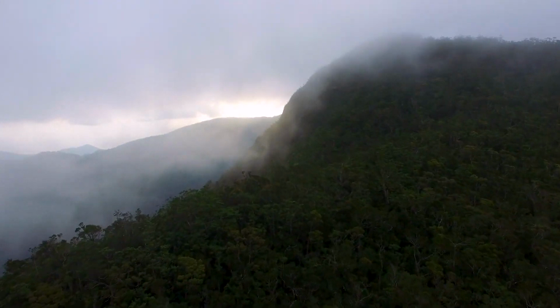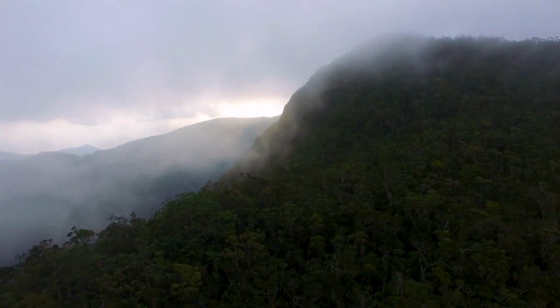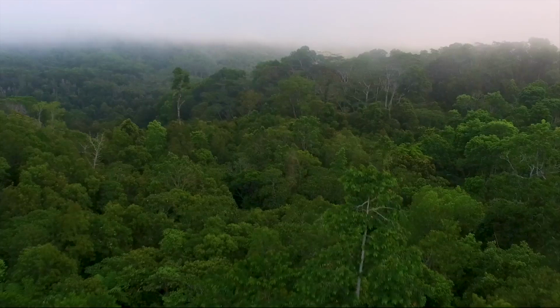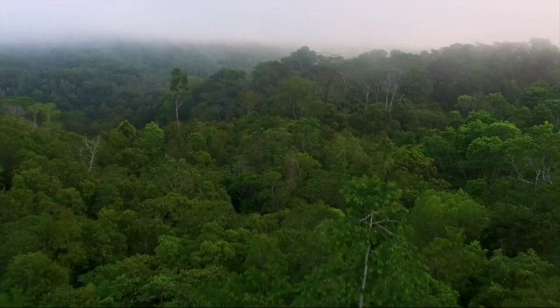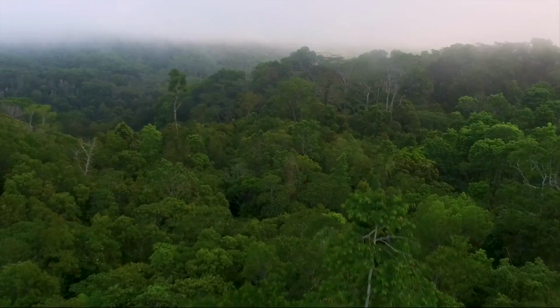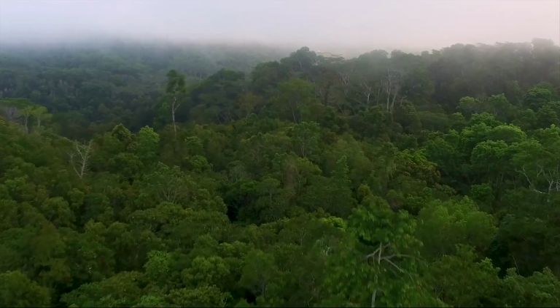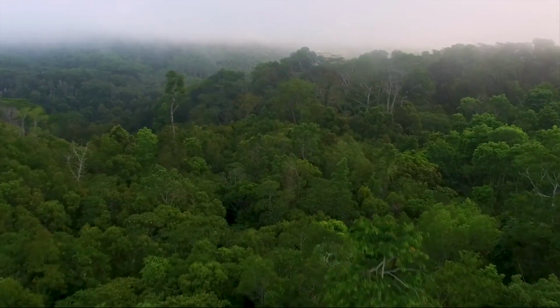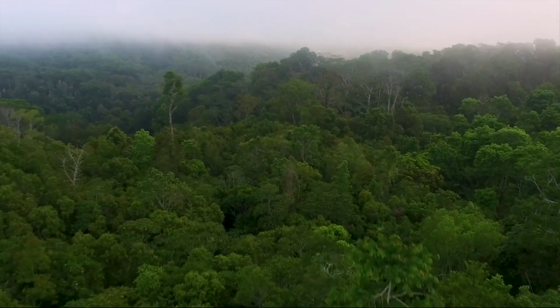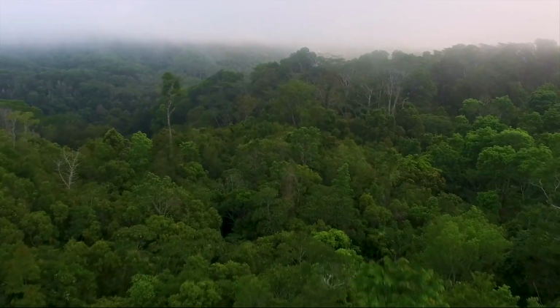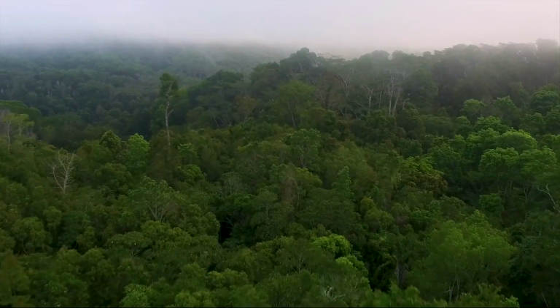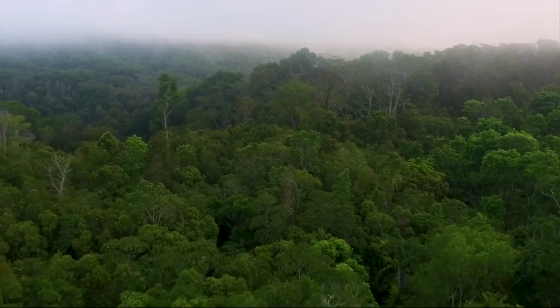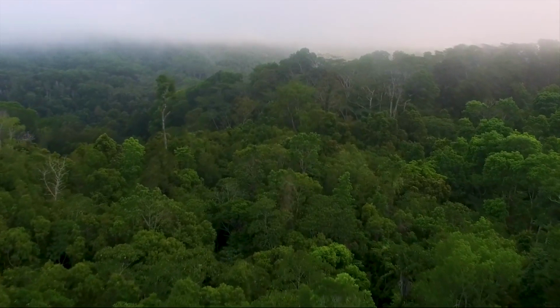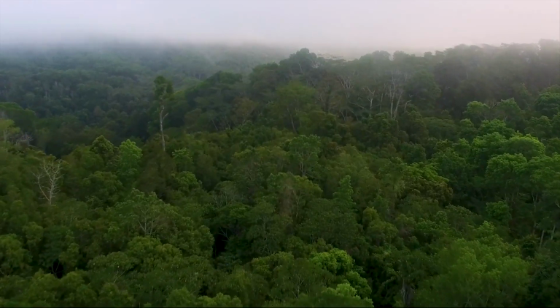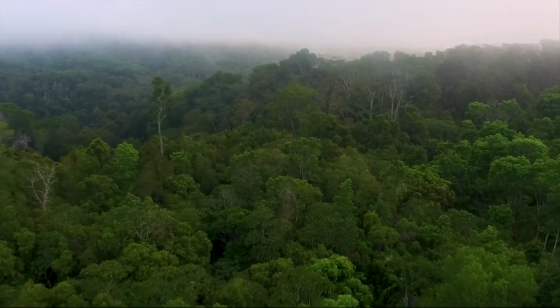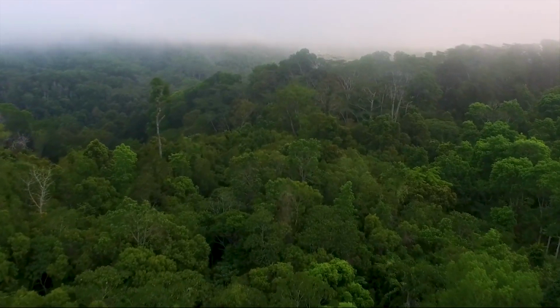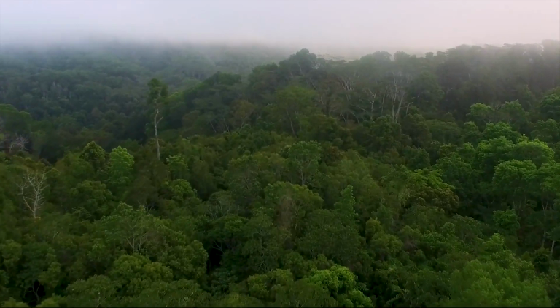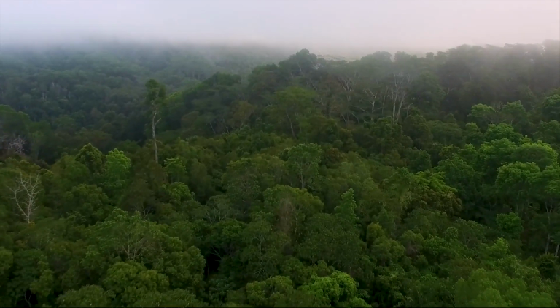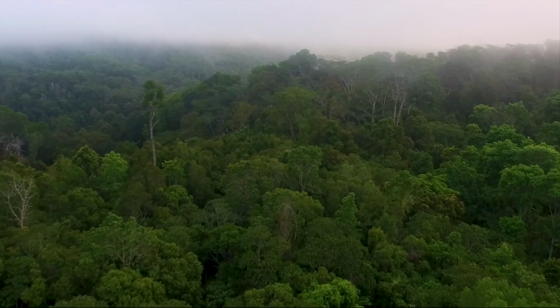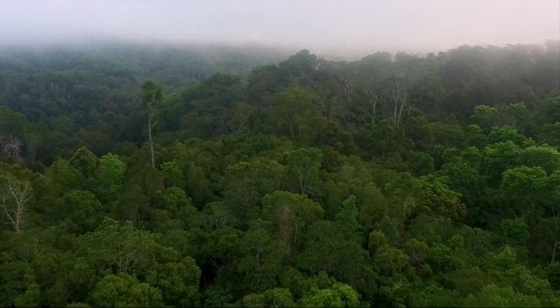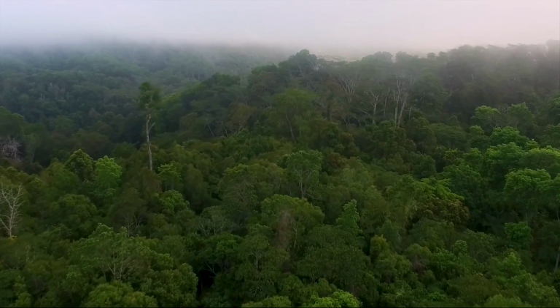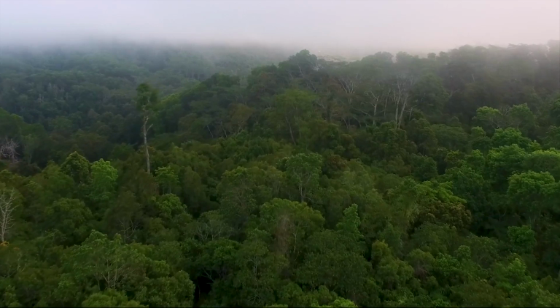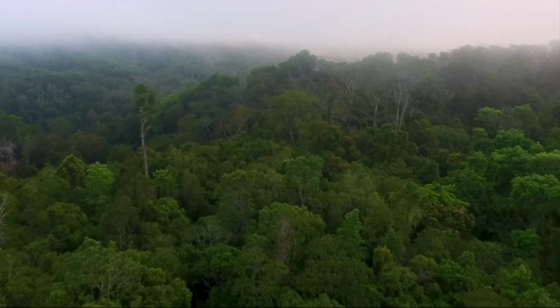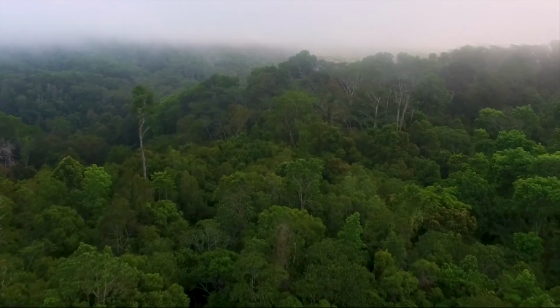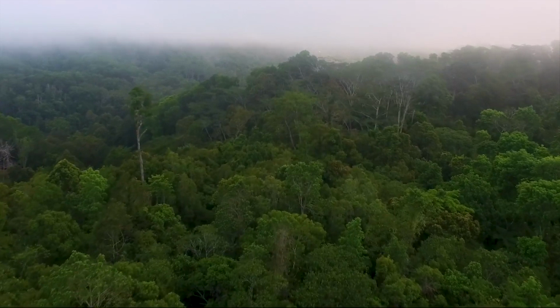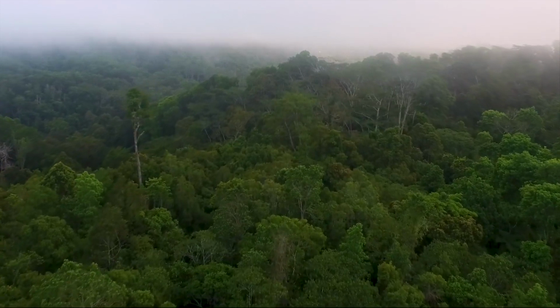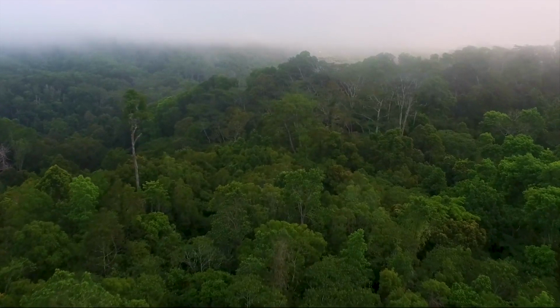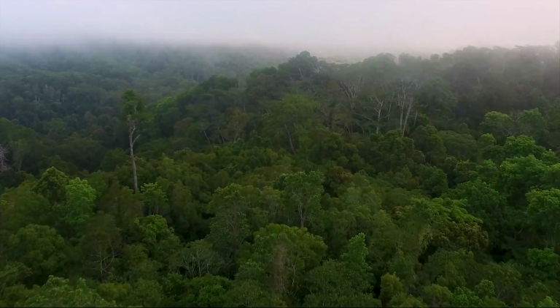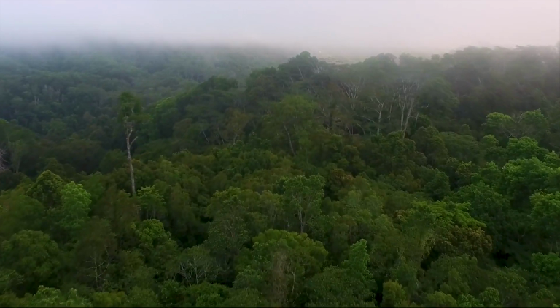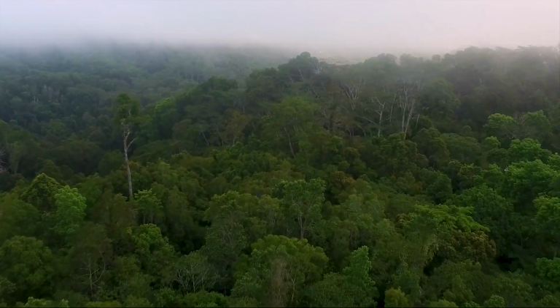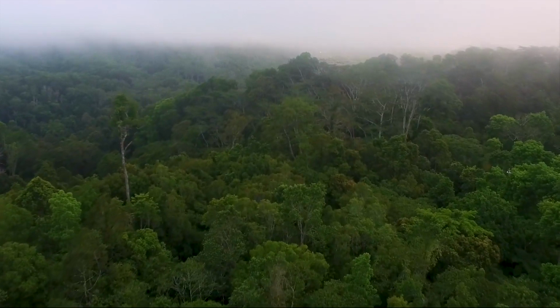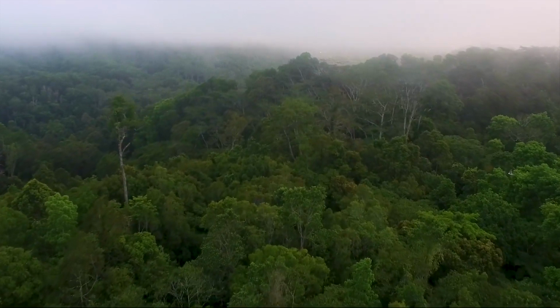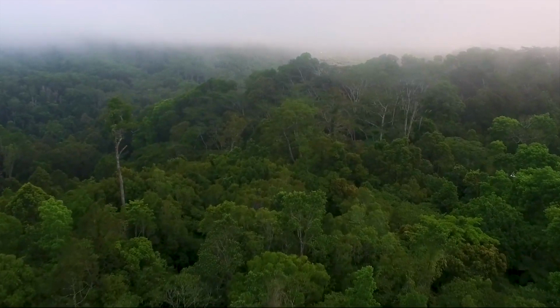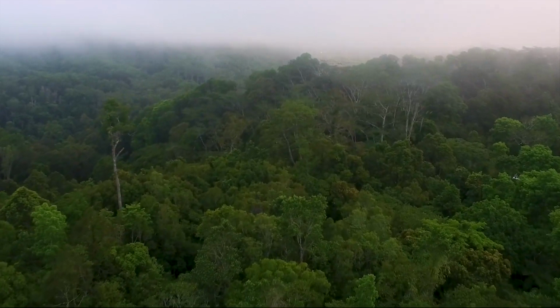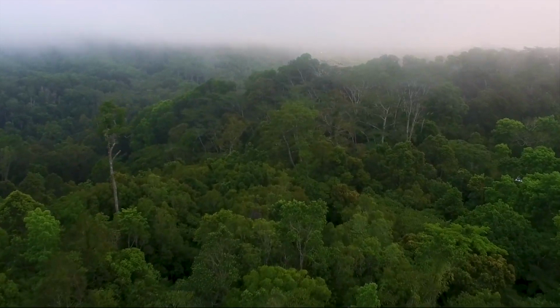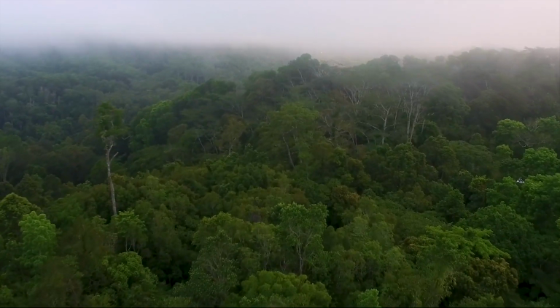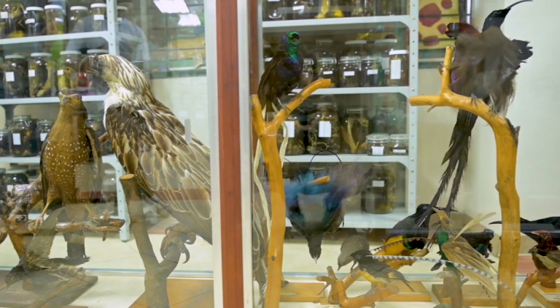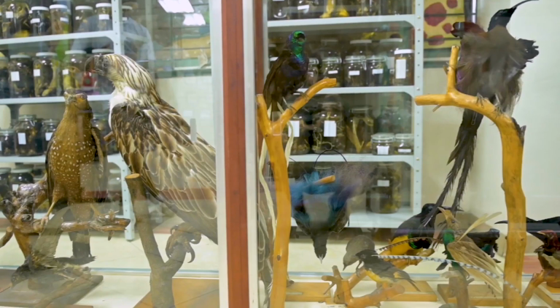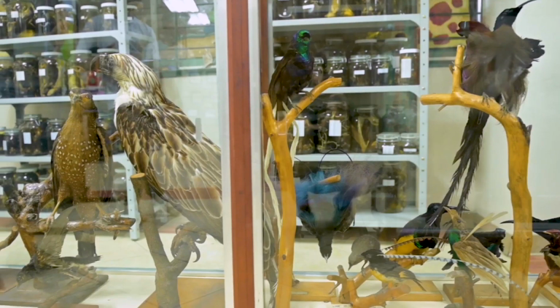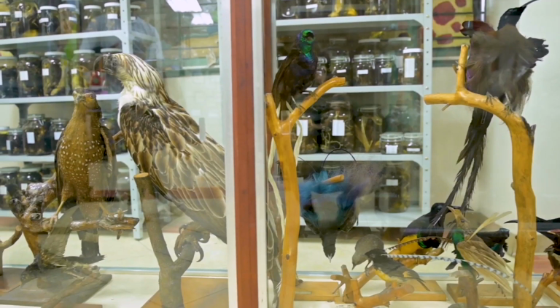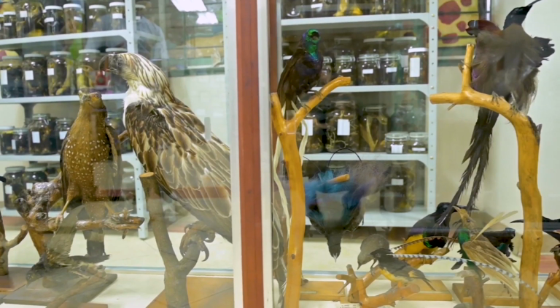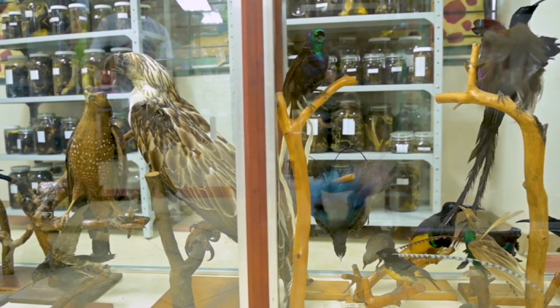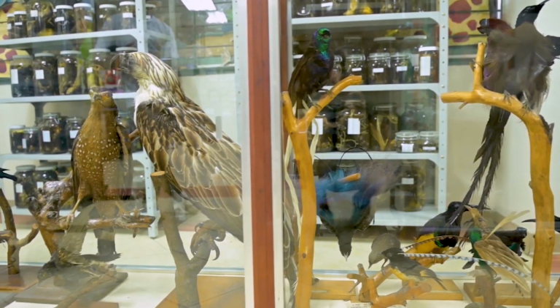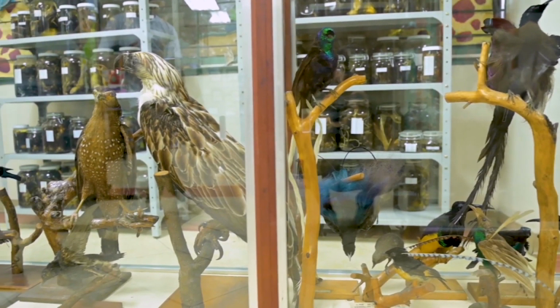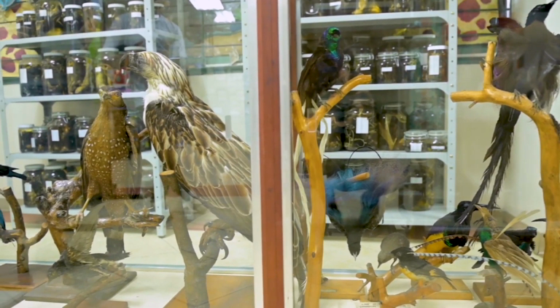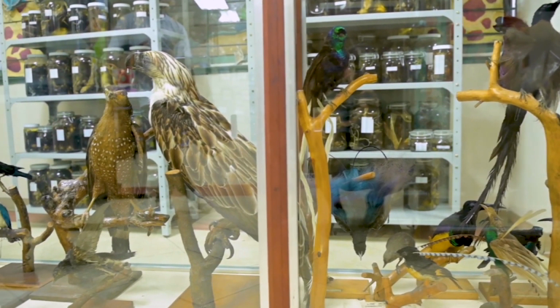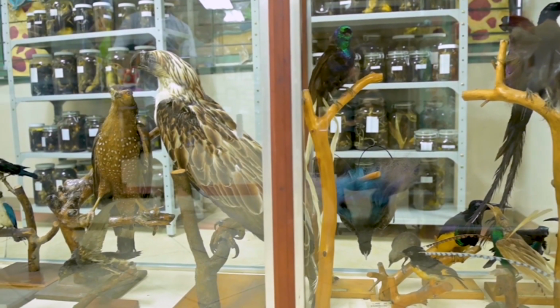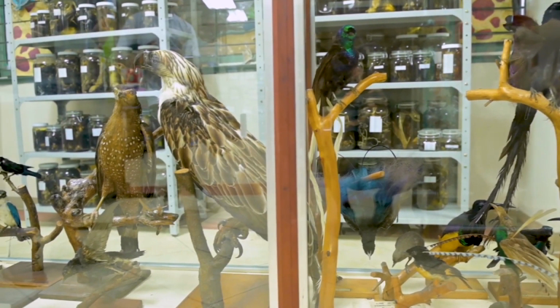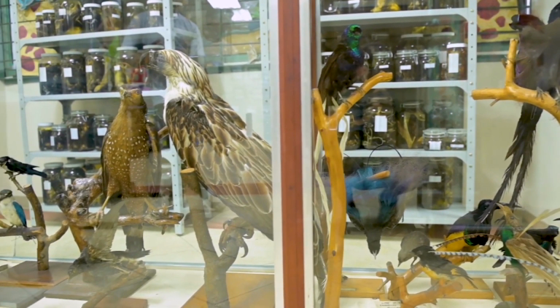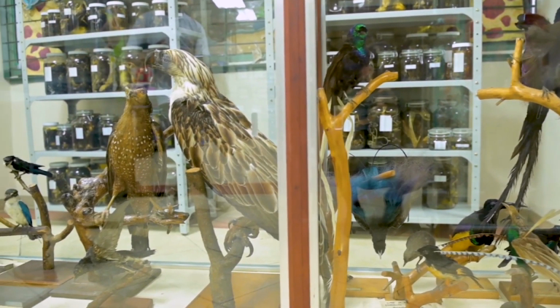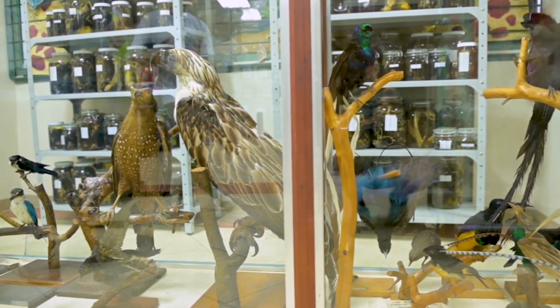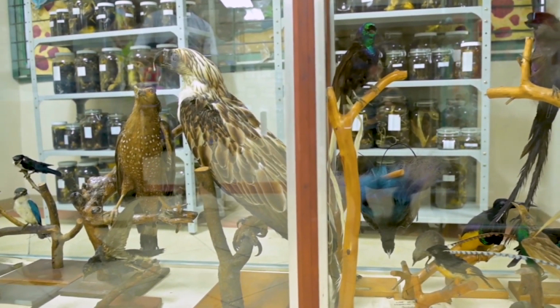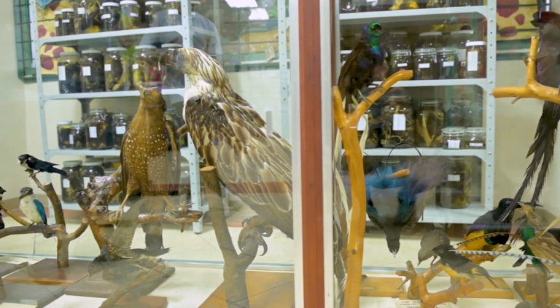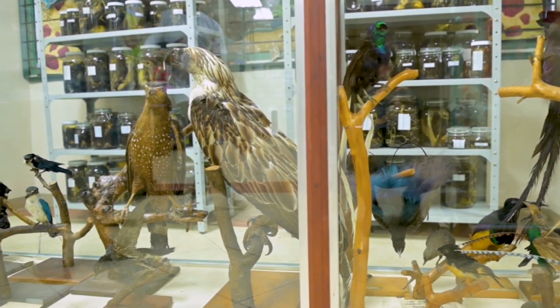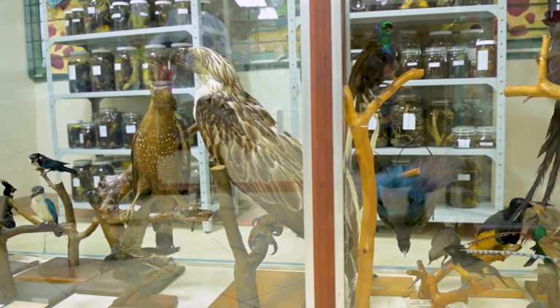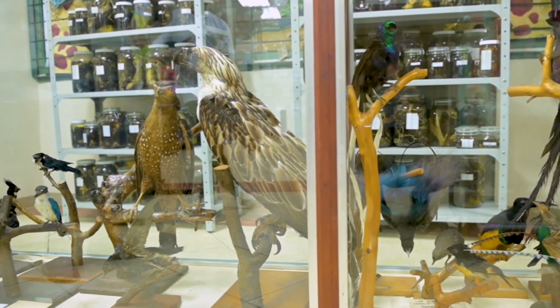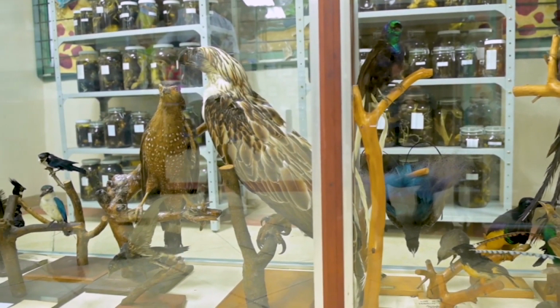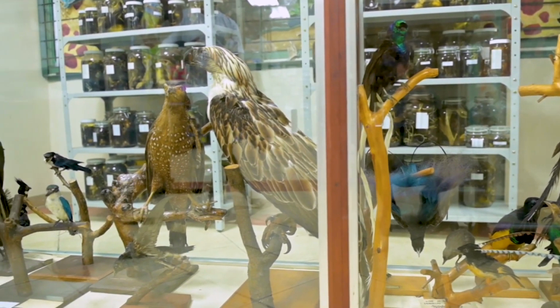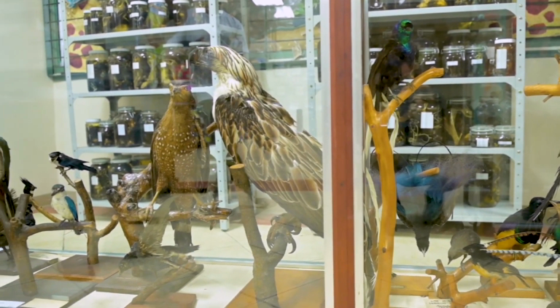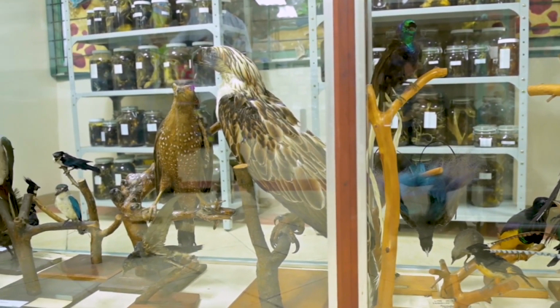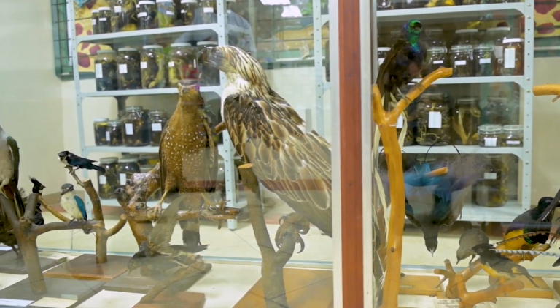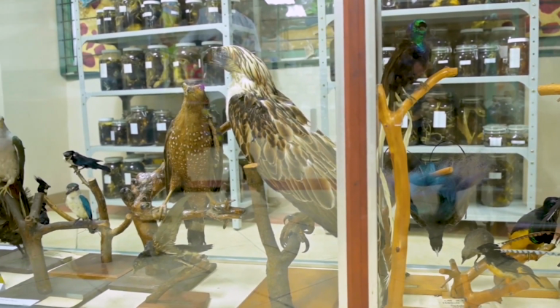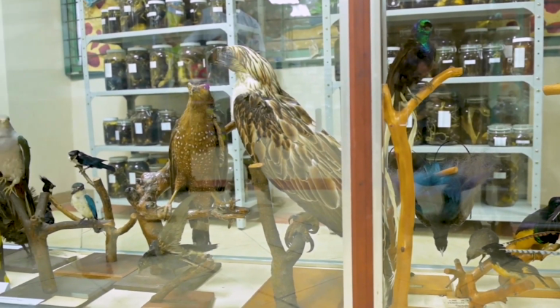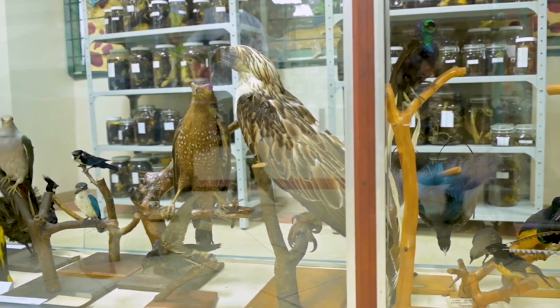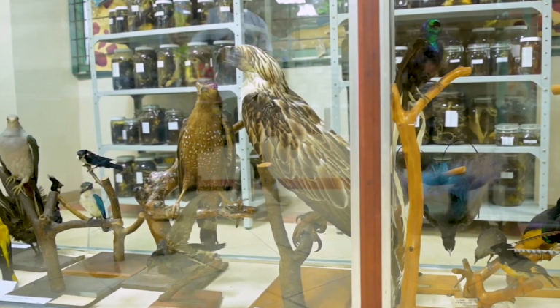In the Philippines, illegal wildlife trafficking is a major problem. We are losing our biodiversity.